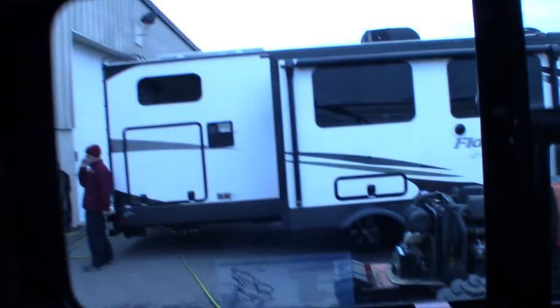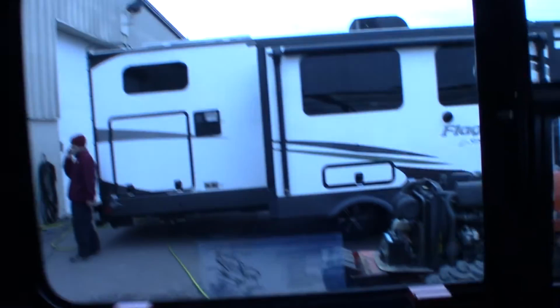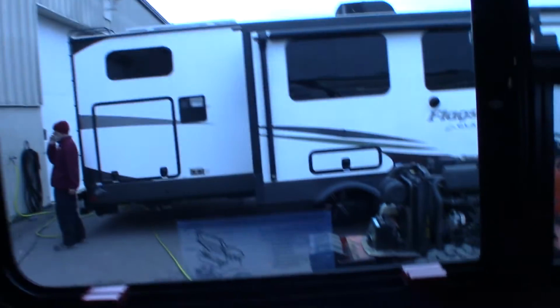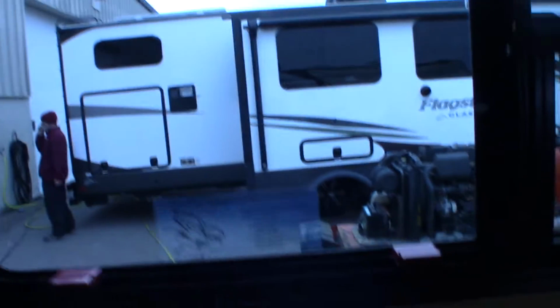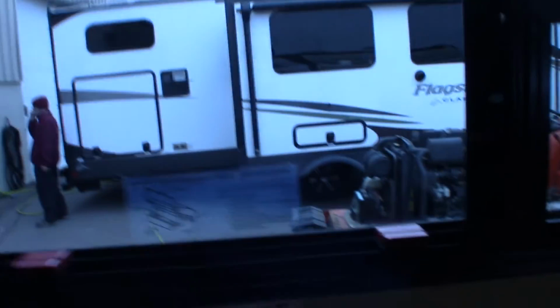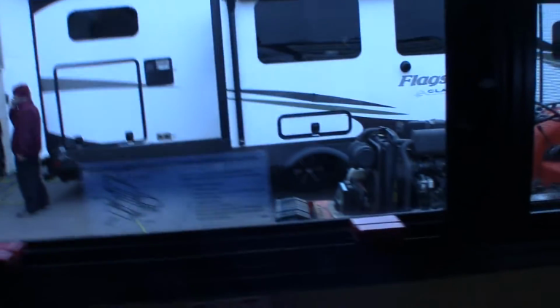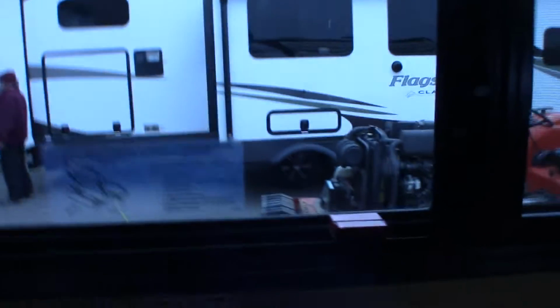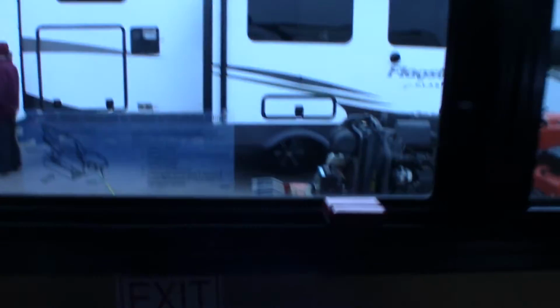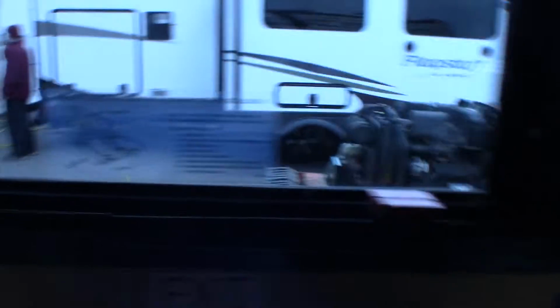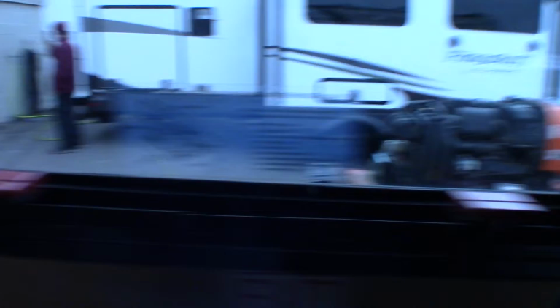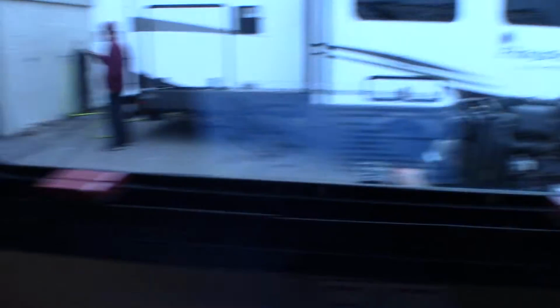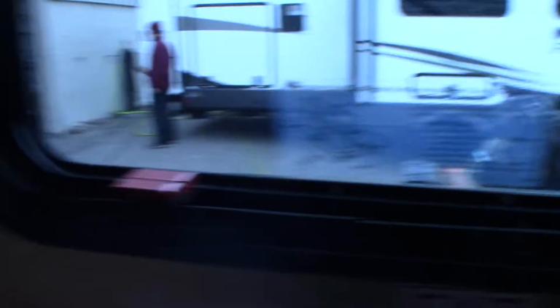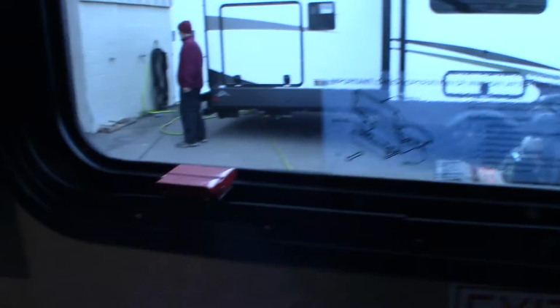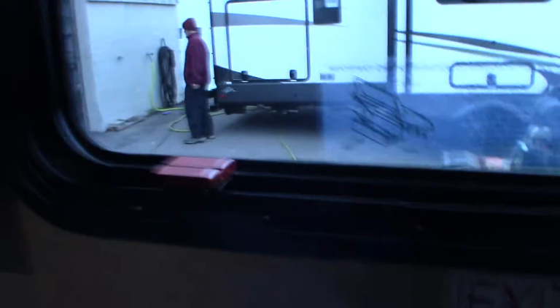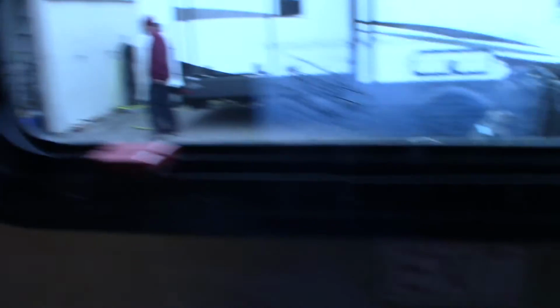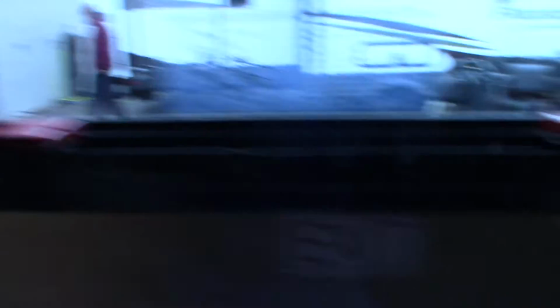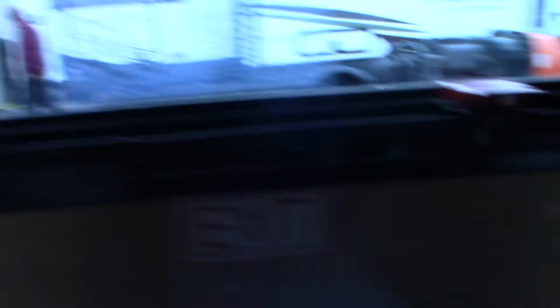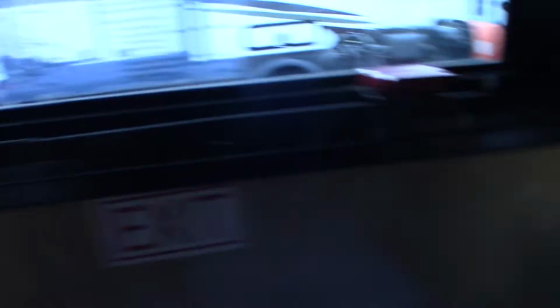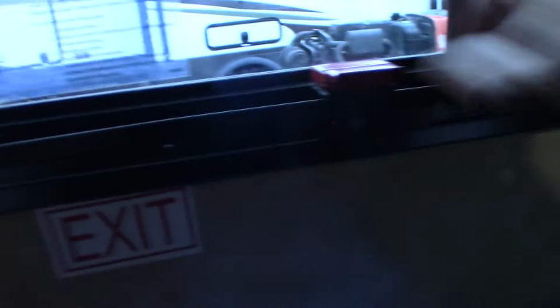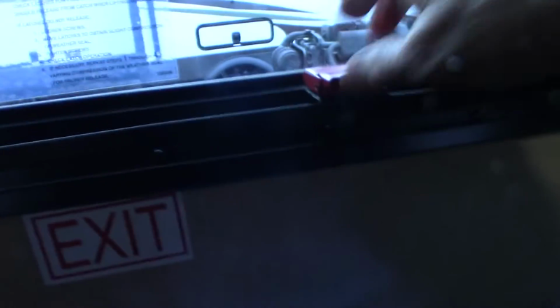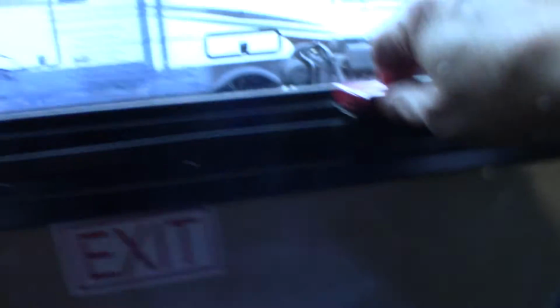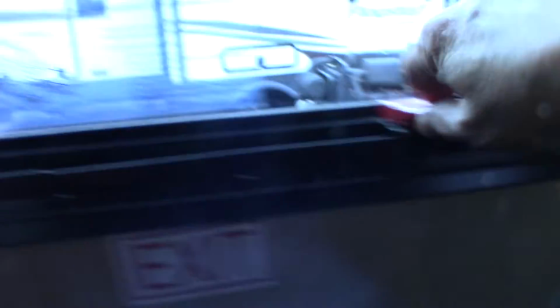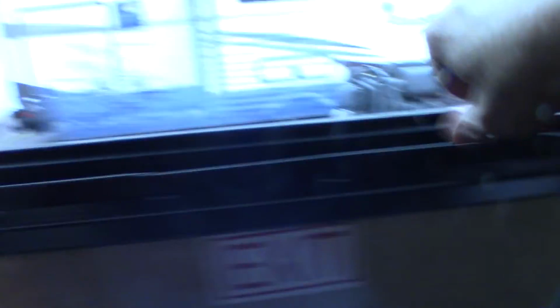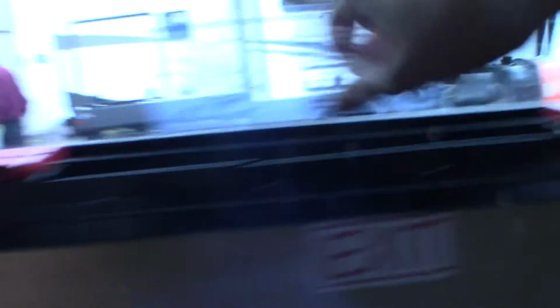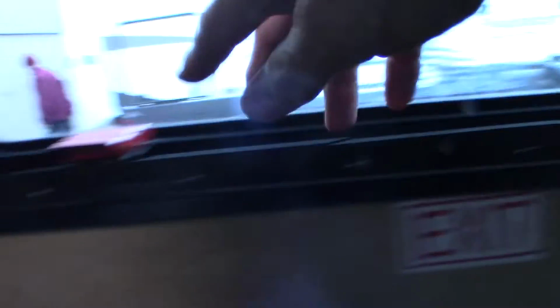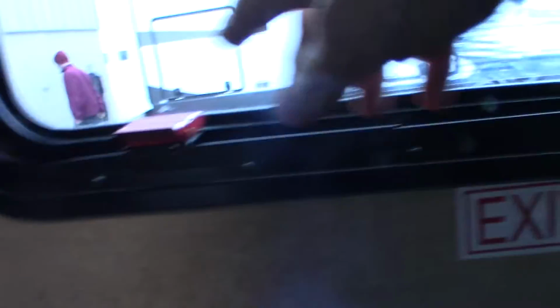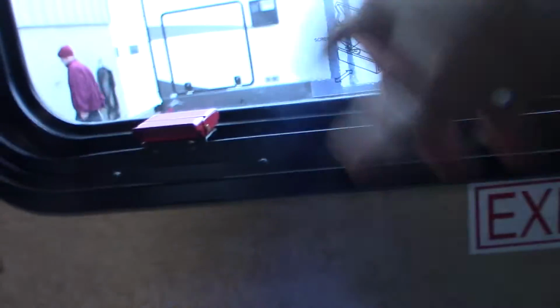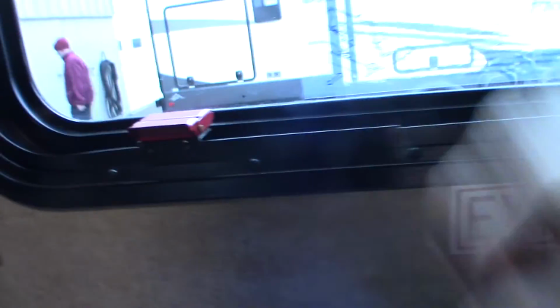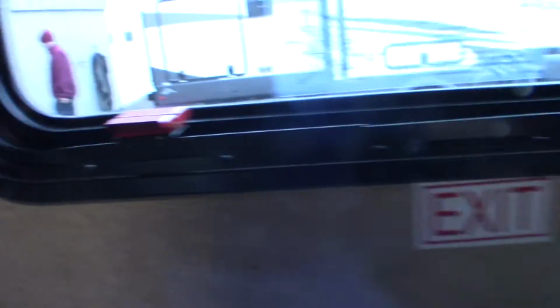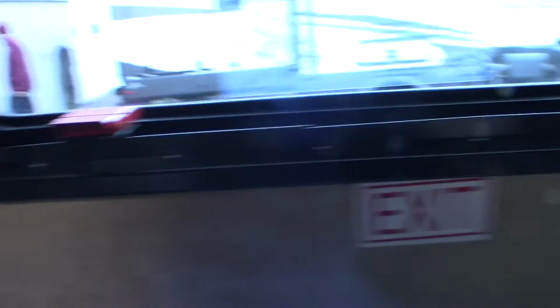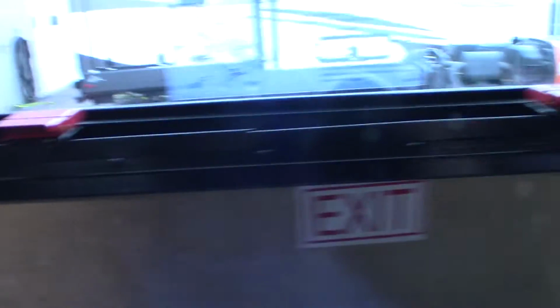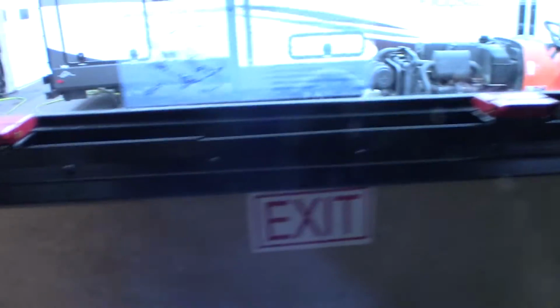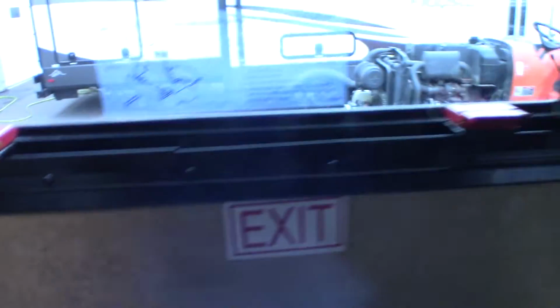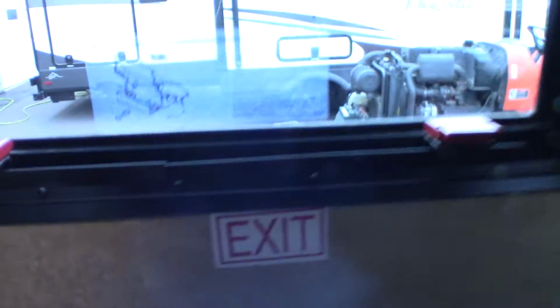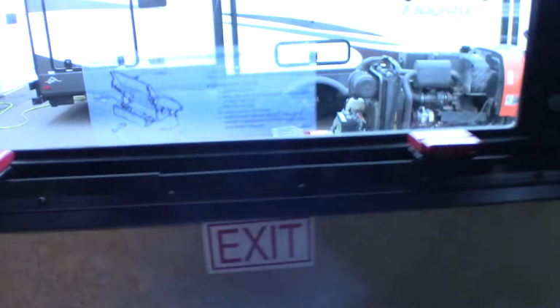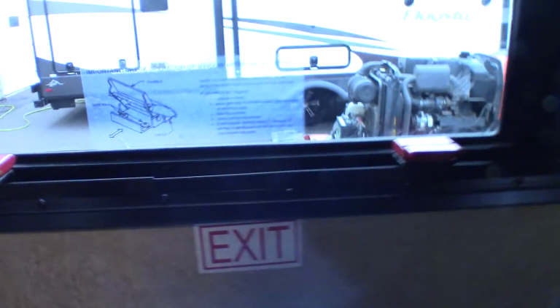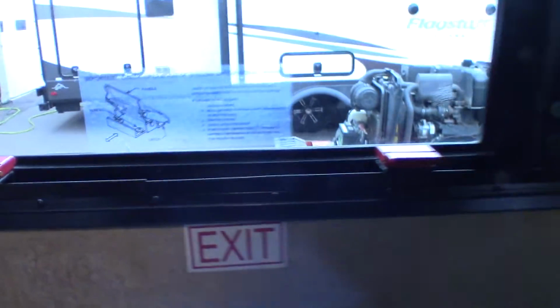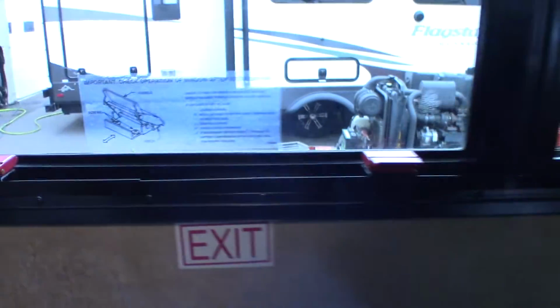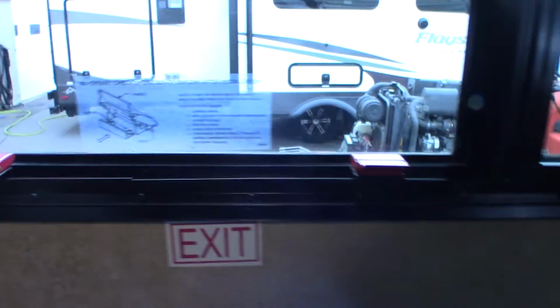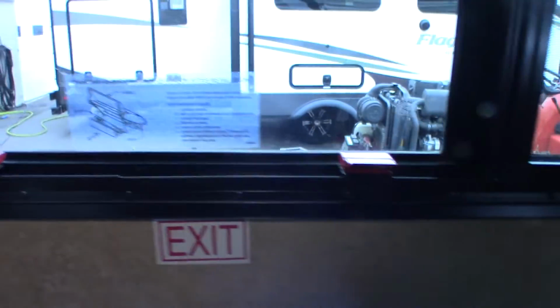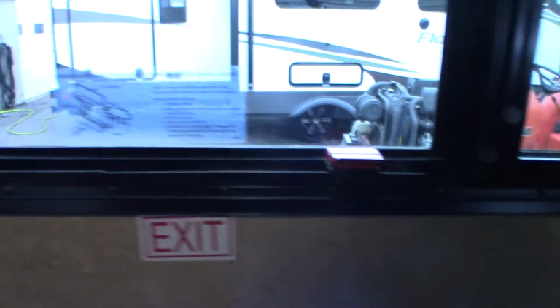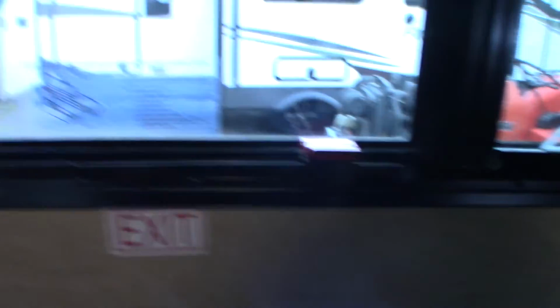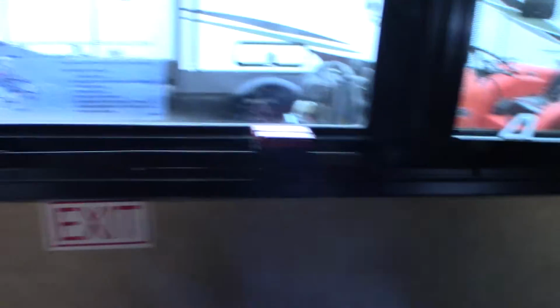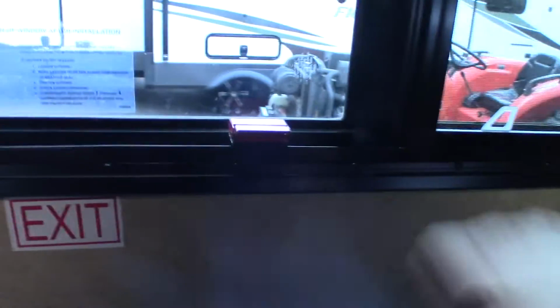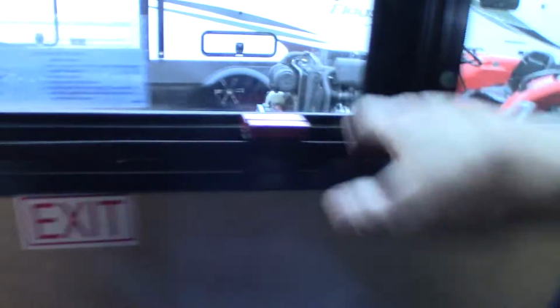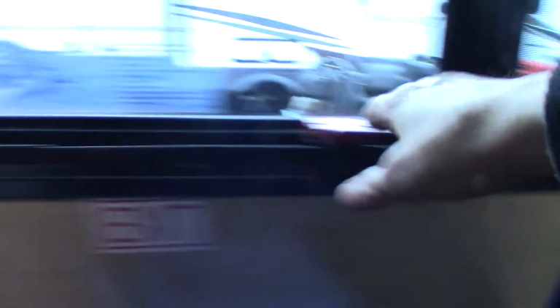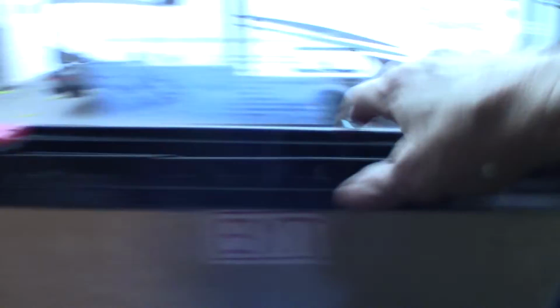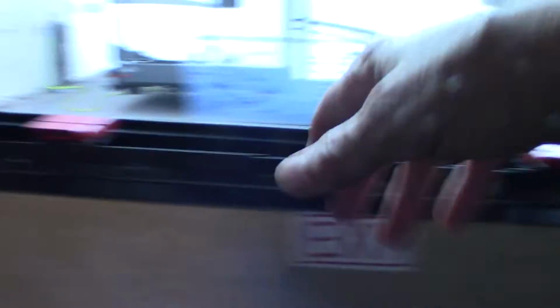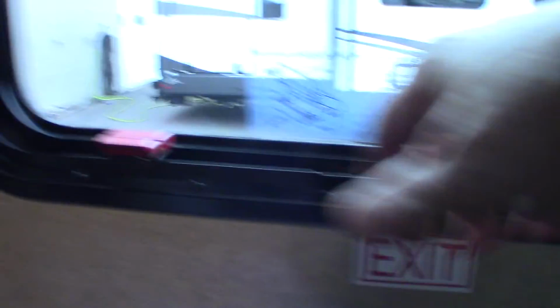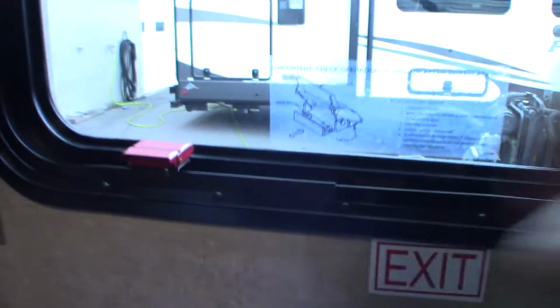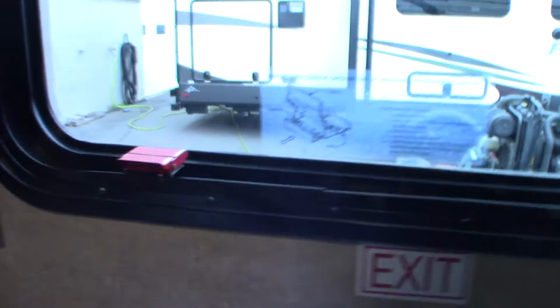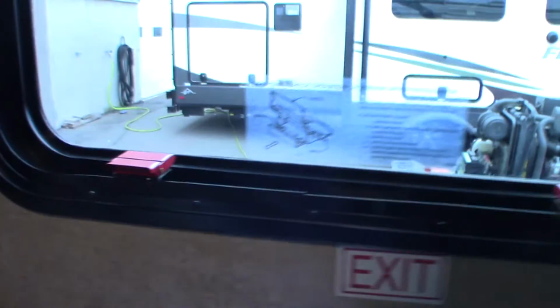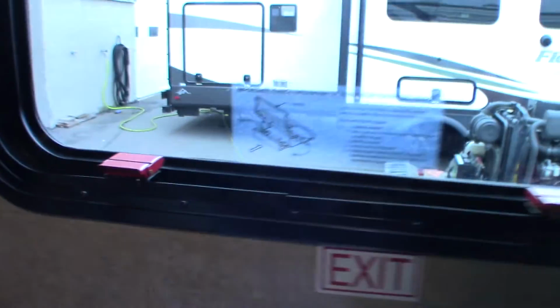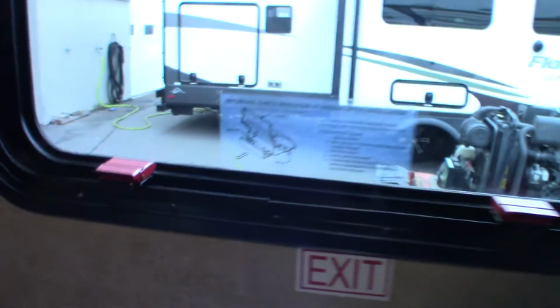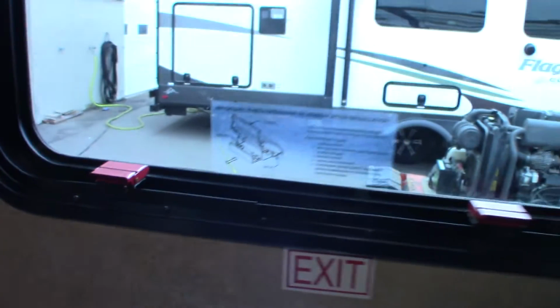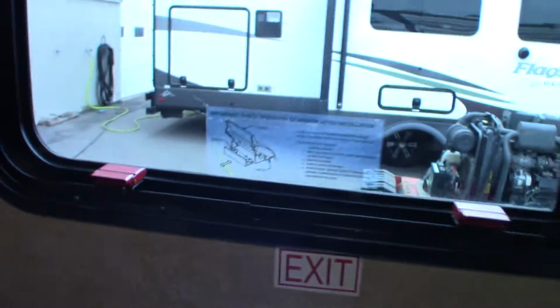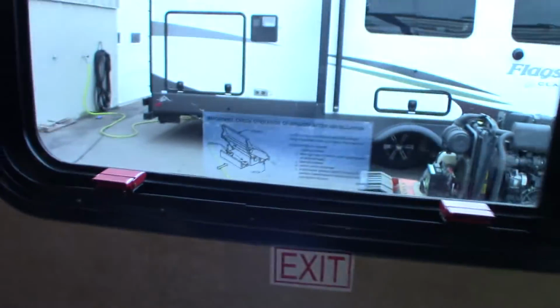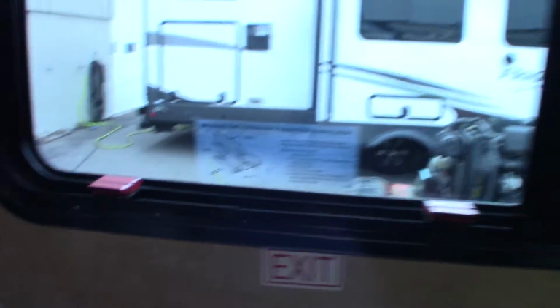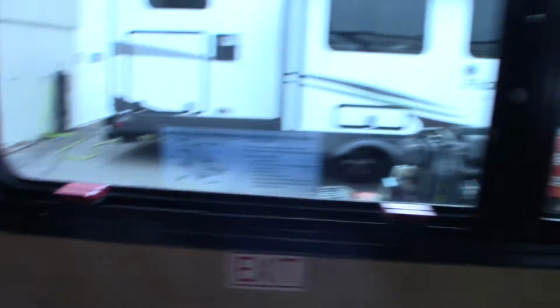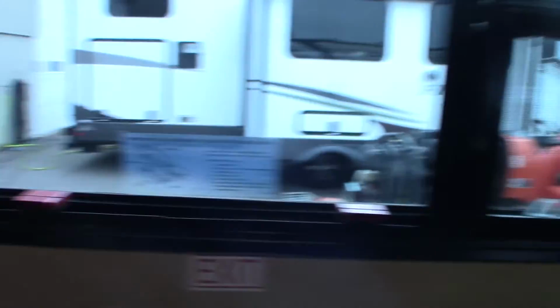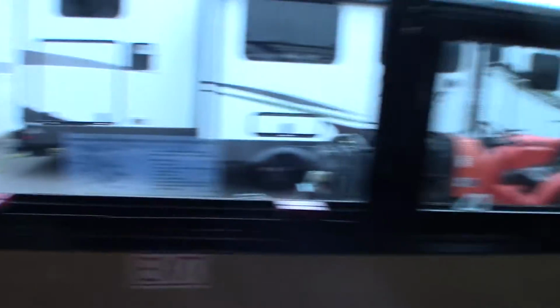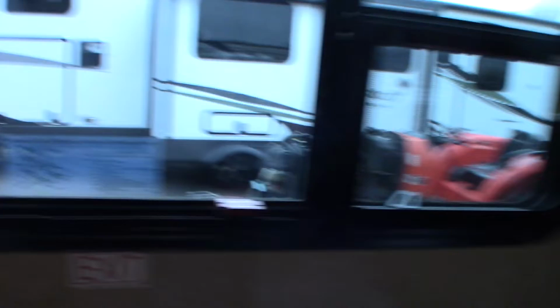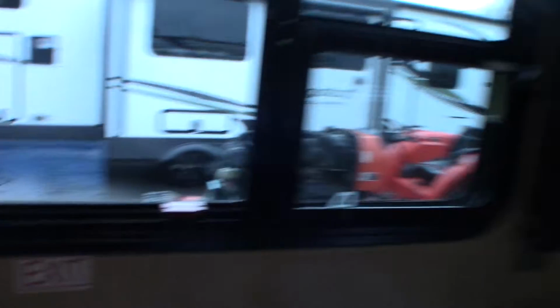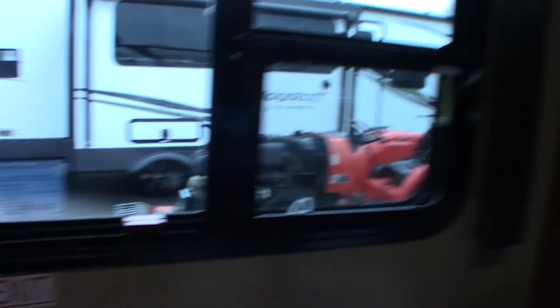This is the escape window. You just undo these latches and you can escape out that window.